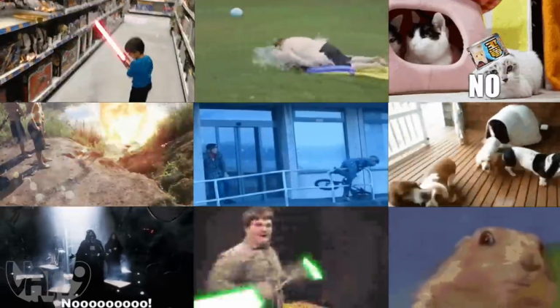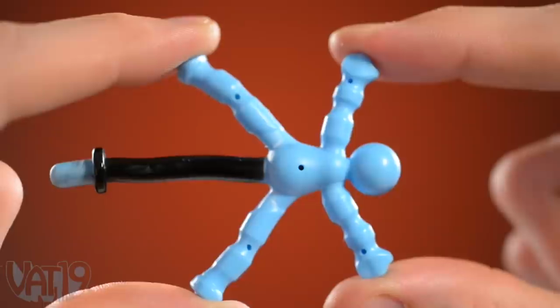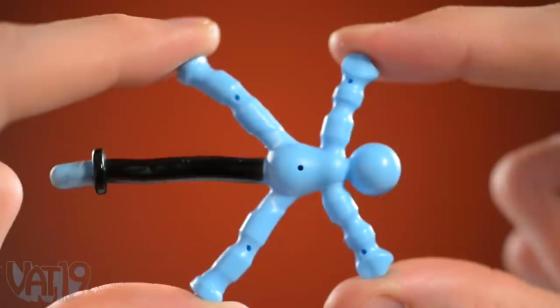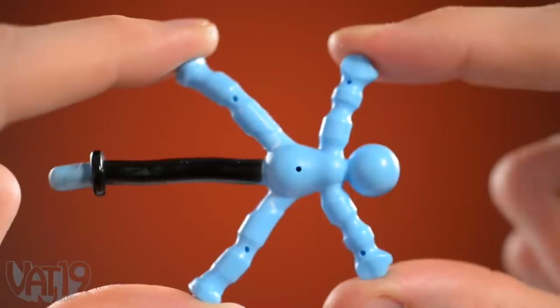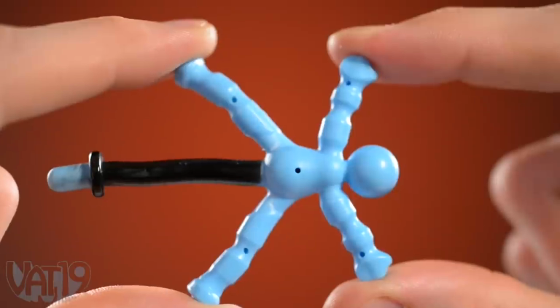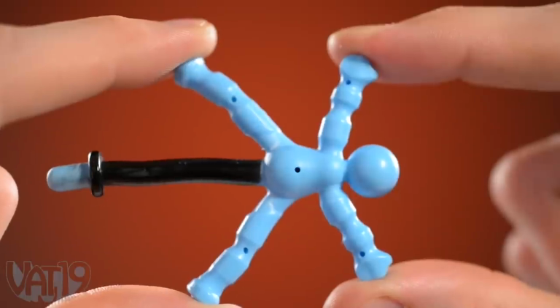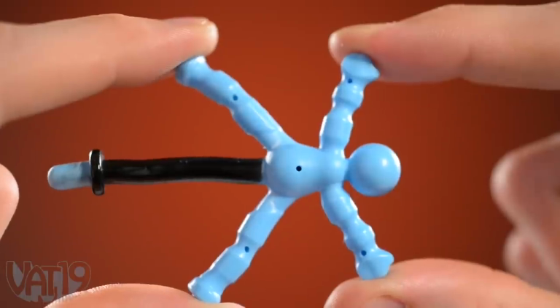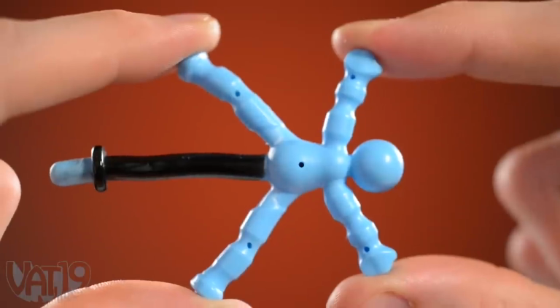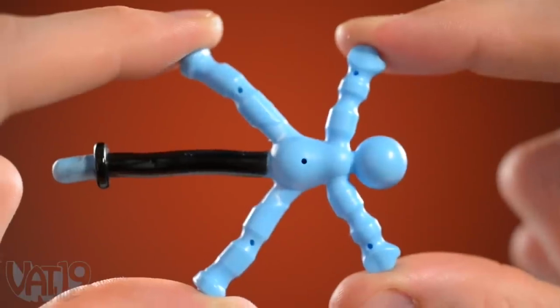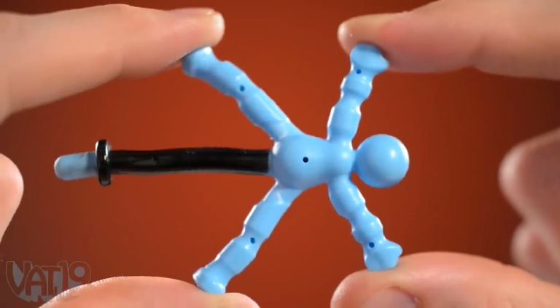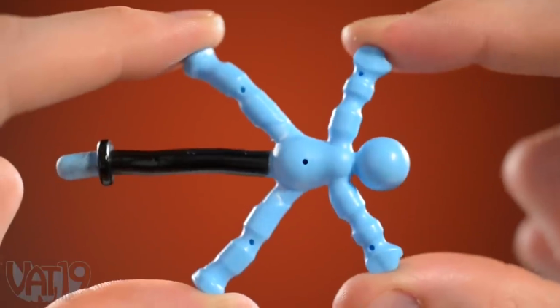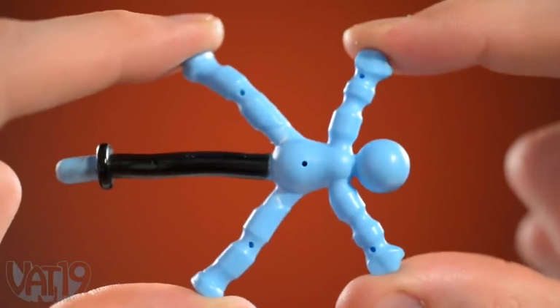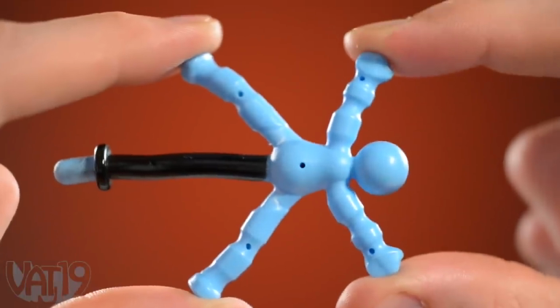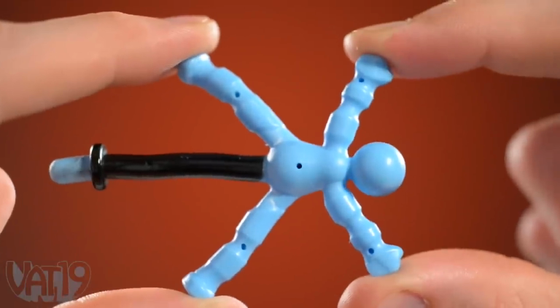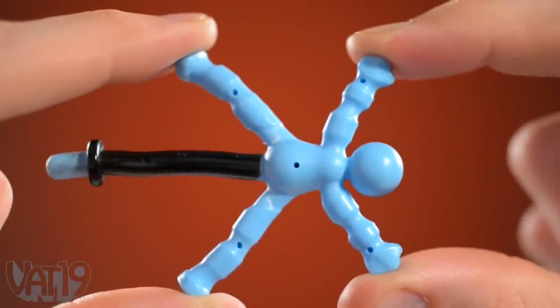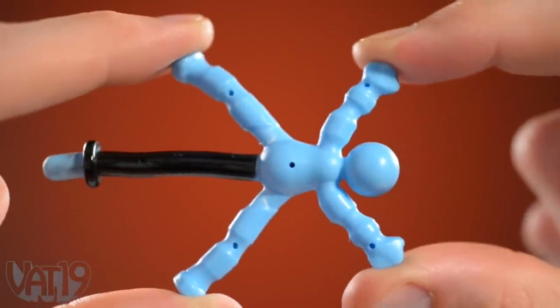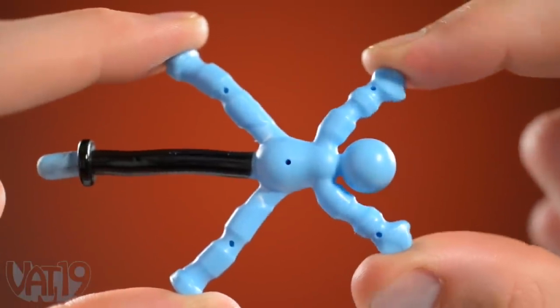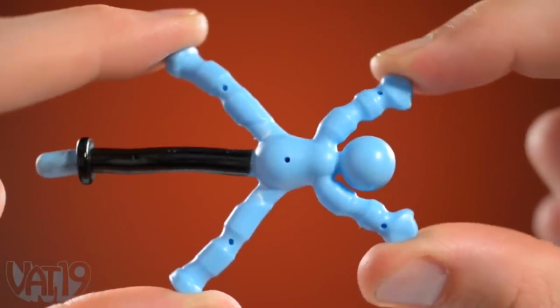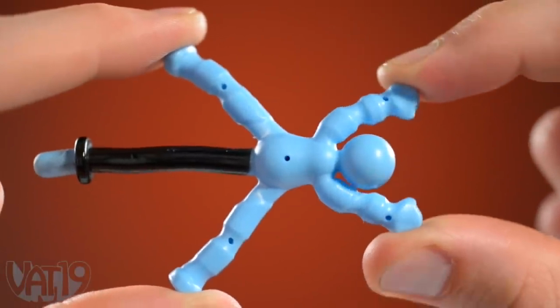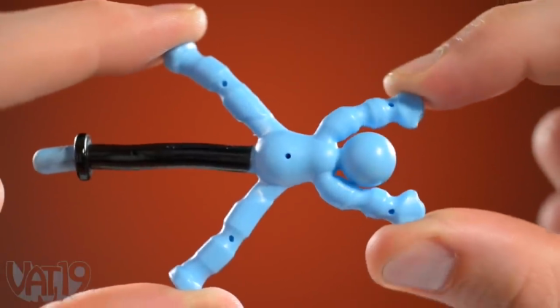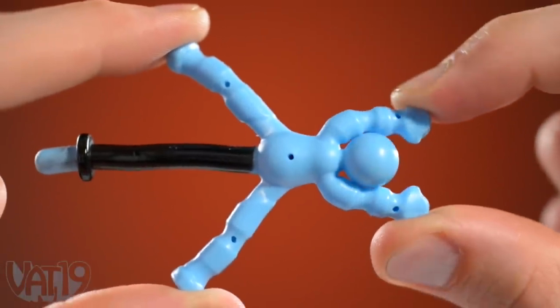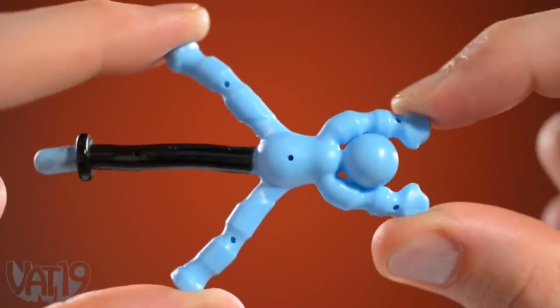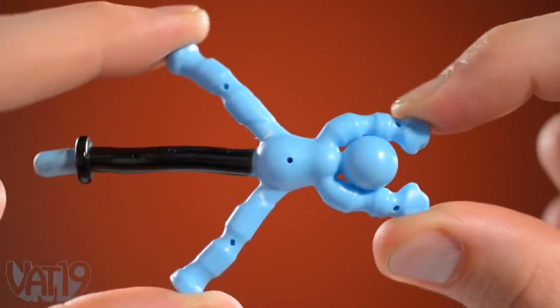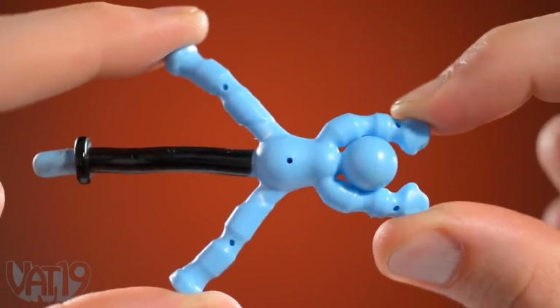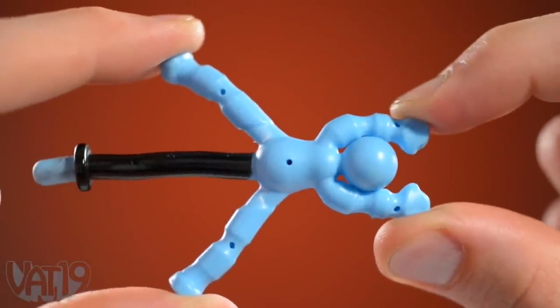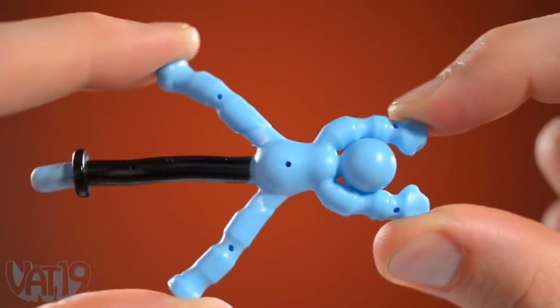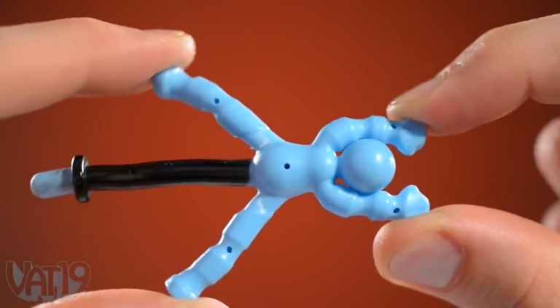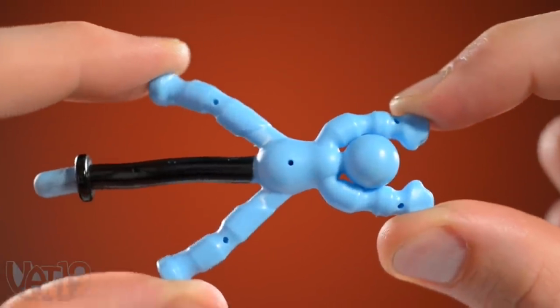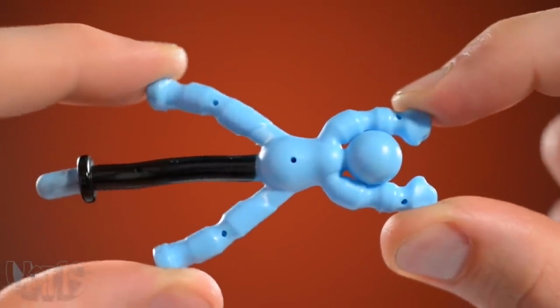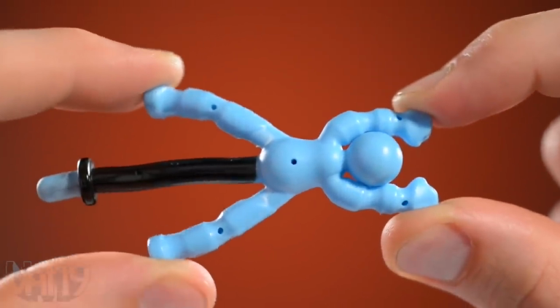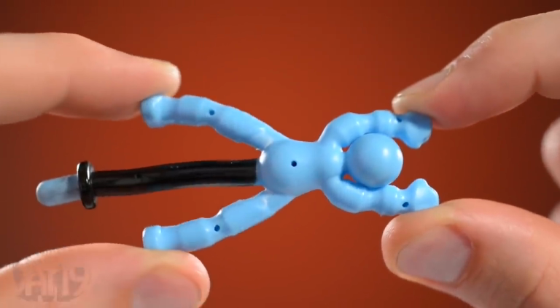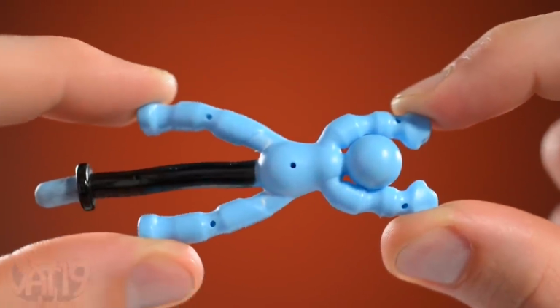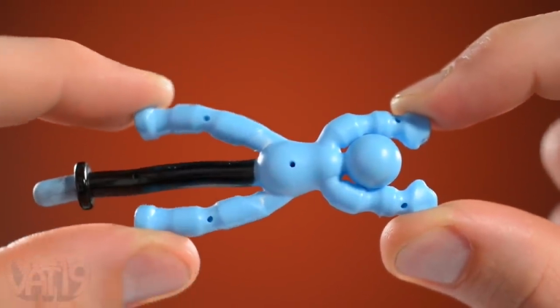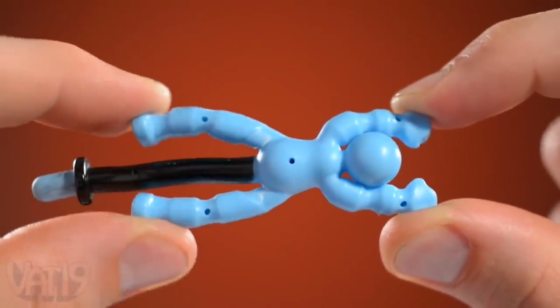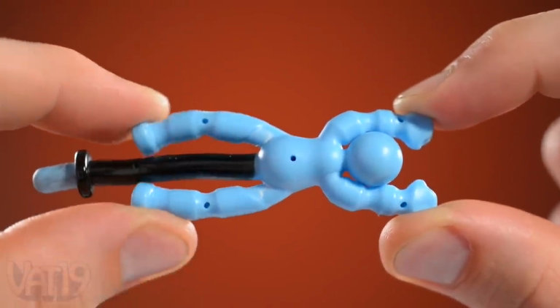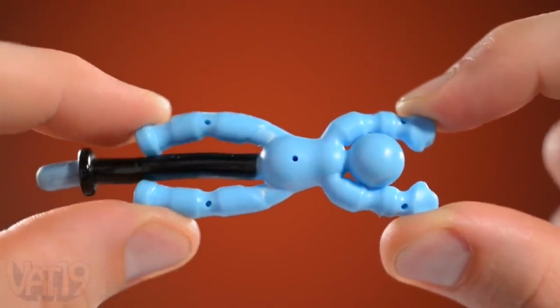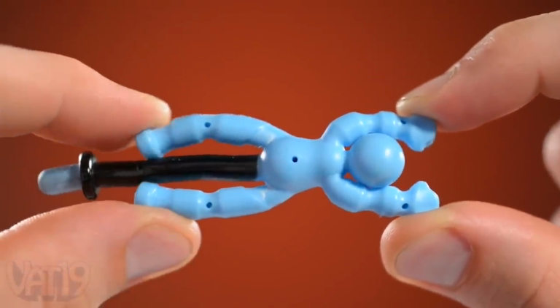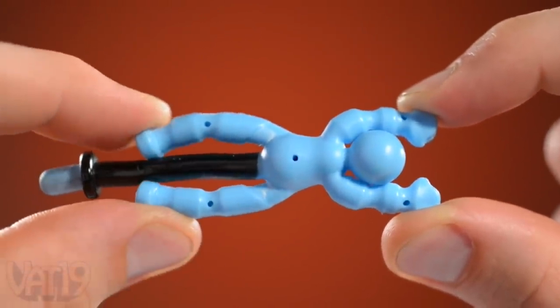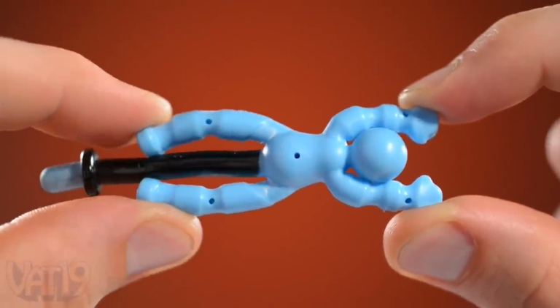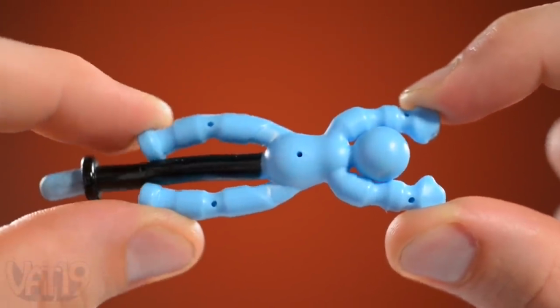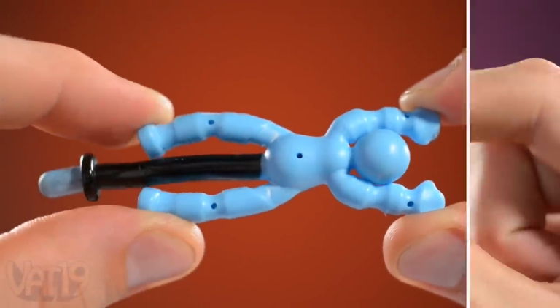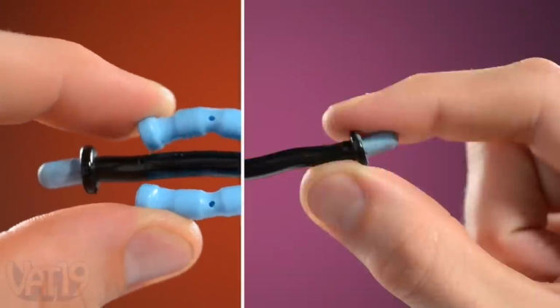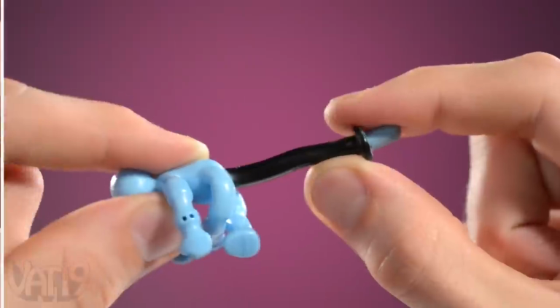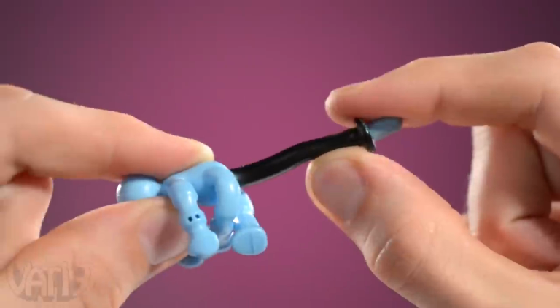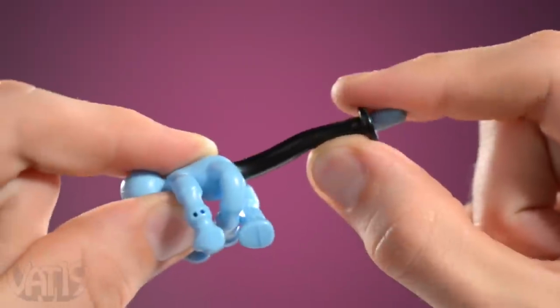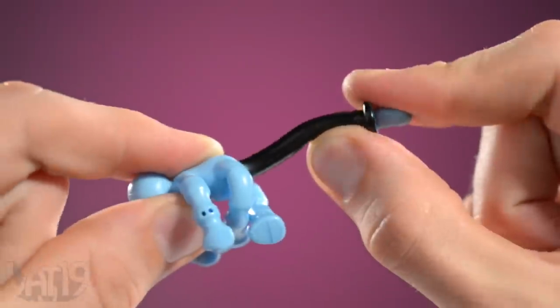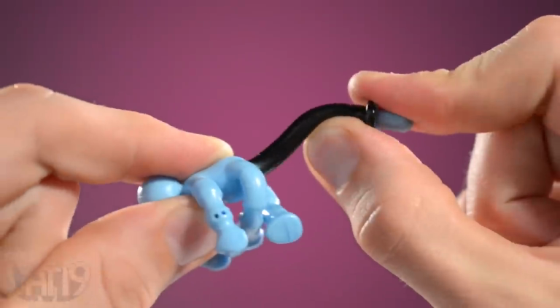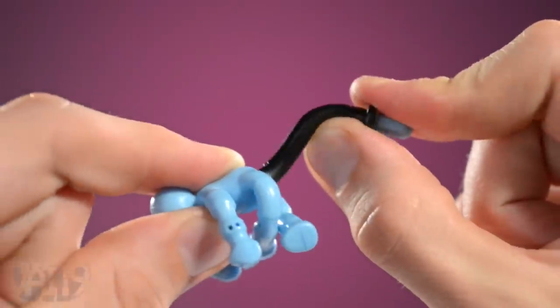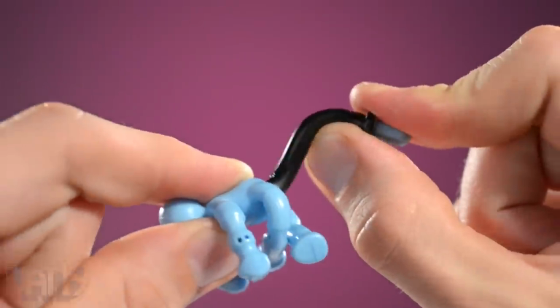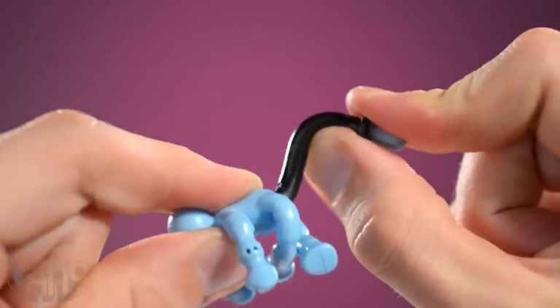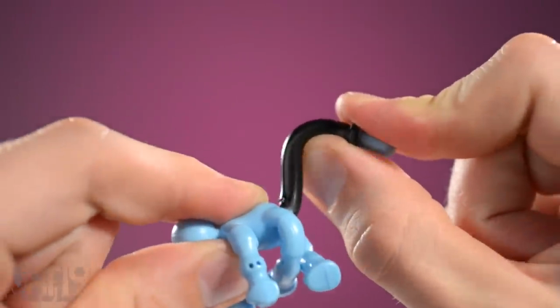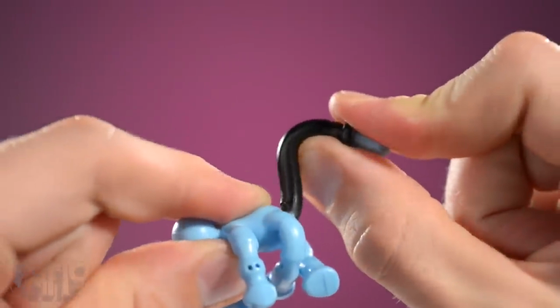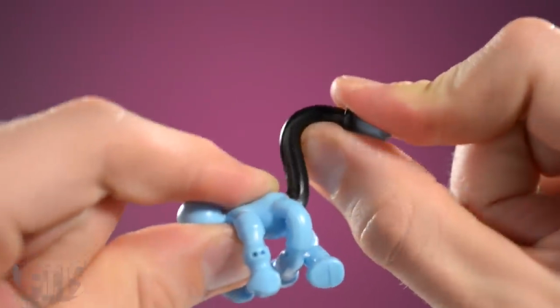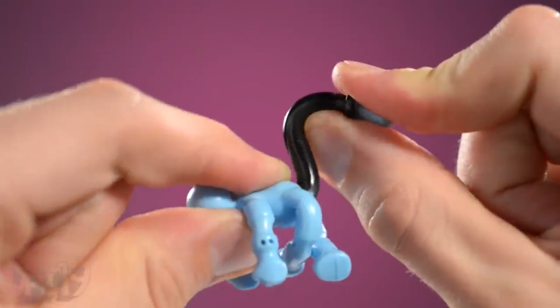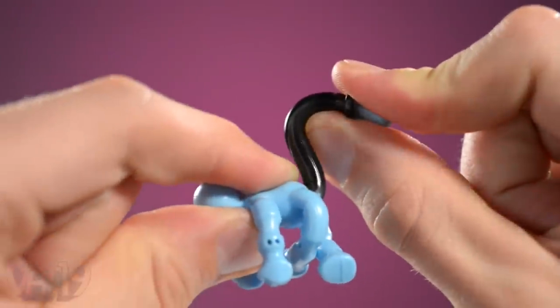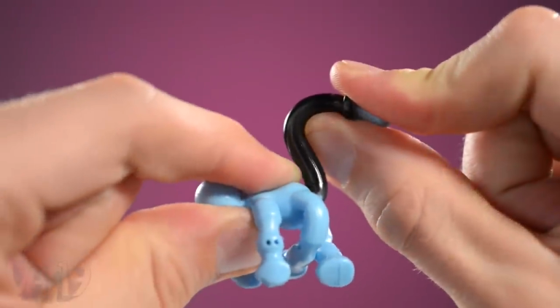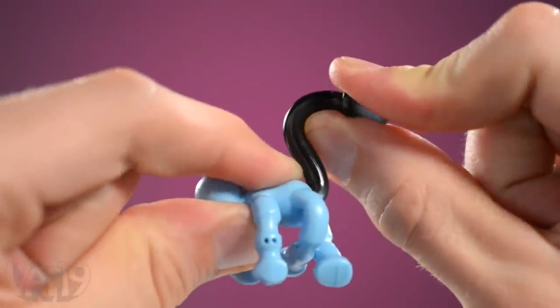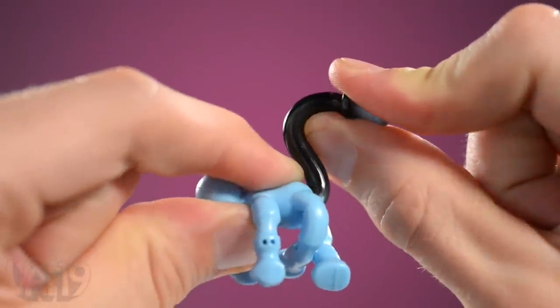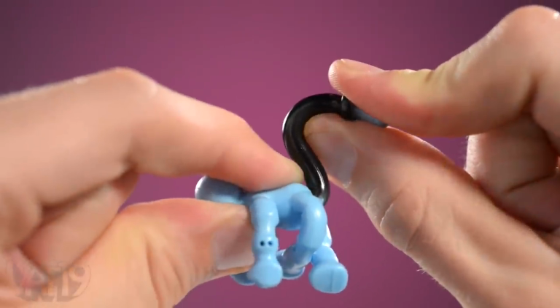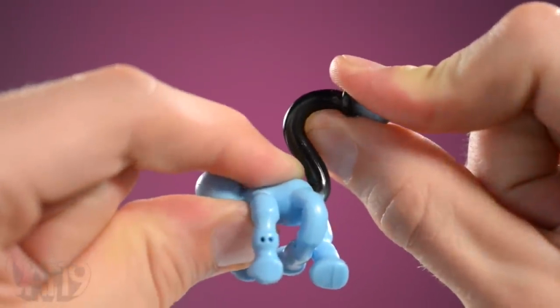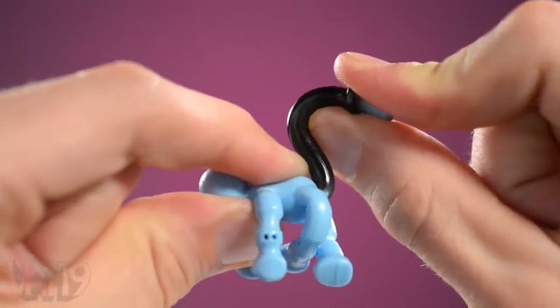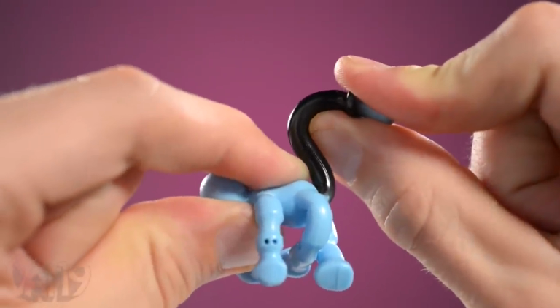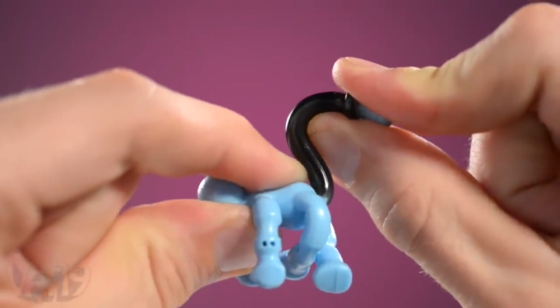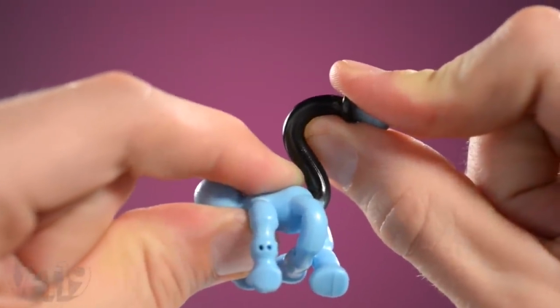Each flexible figure has independently poseable arms and legs. You can bend the removable mounting posts, too.